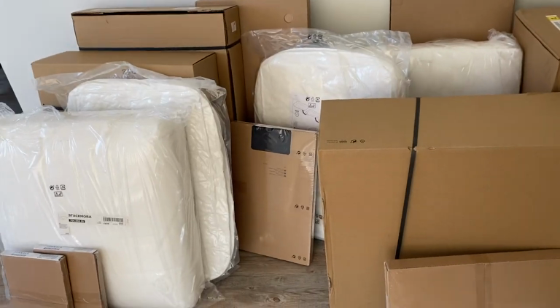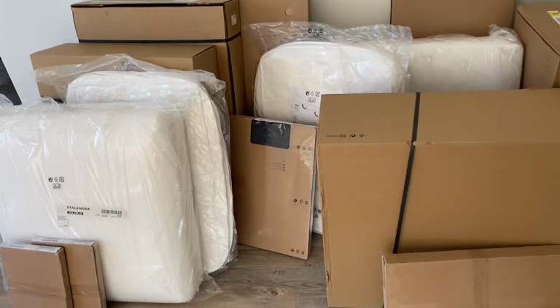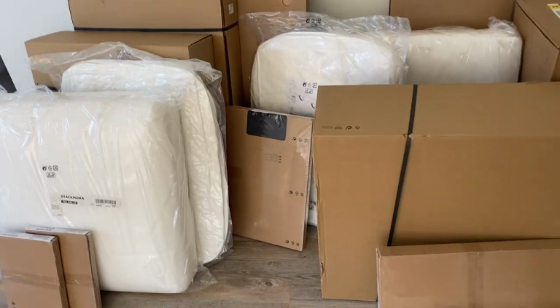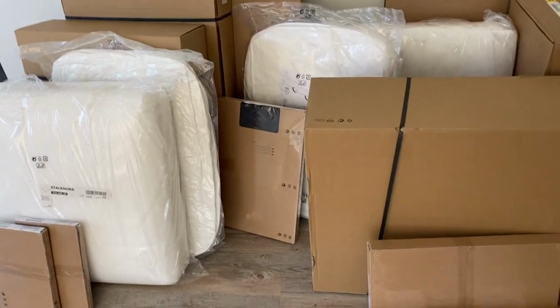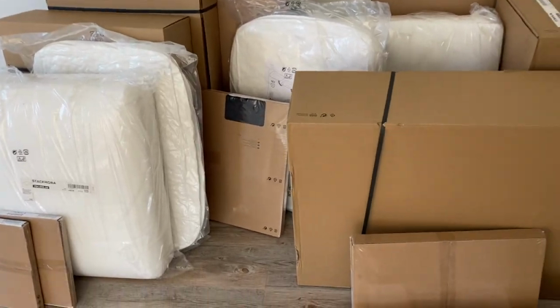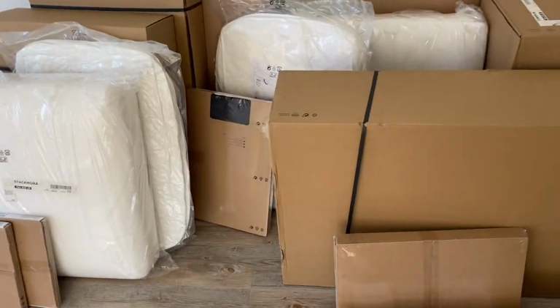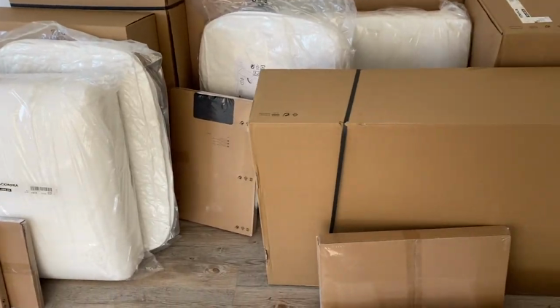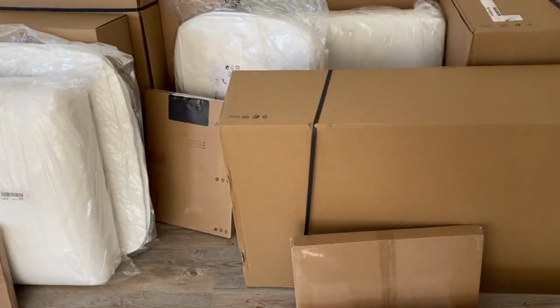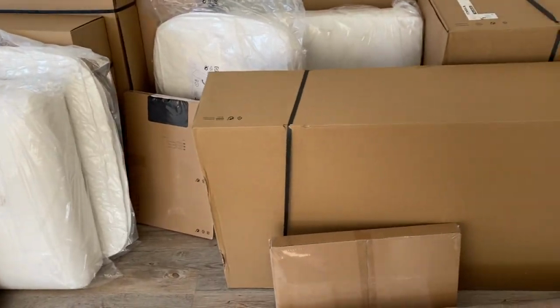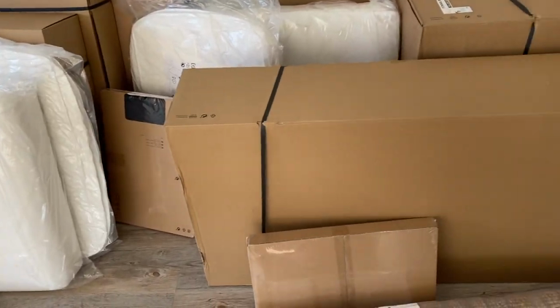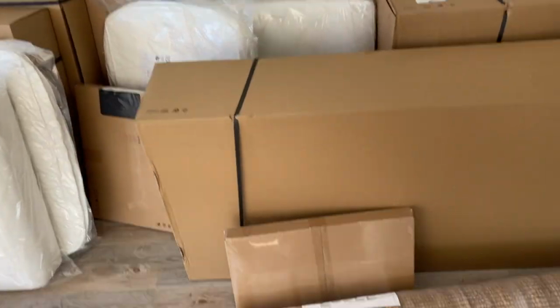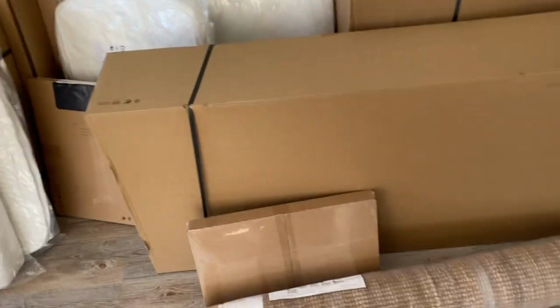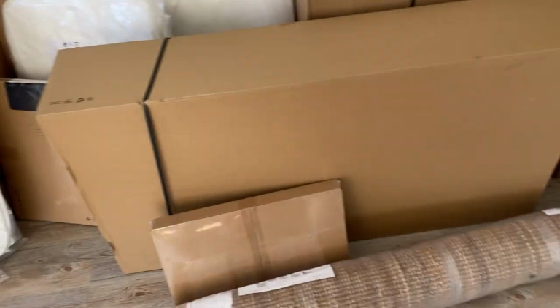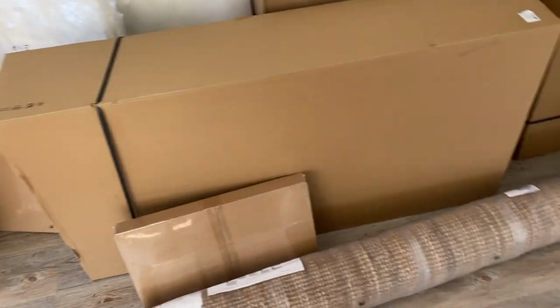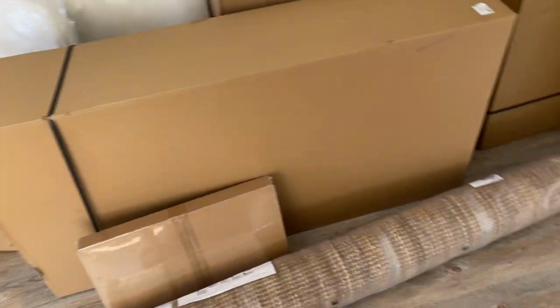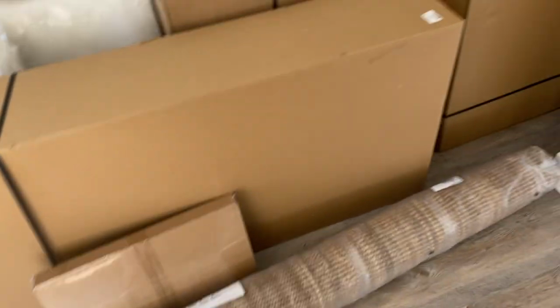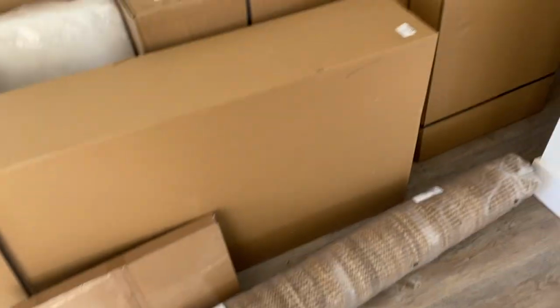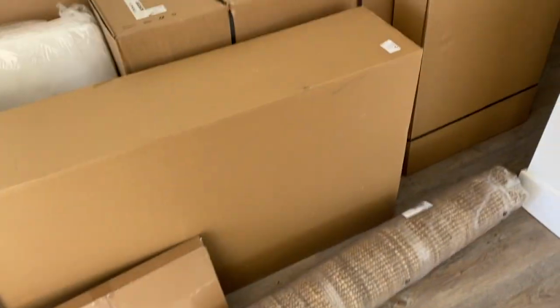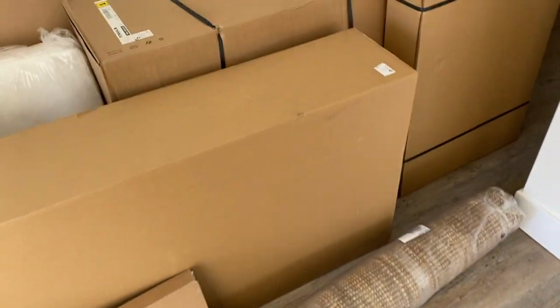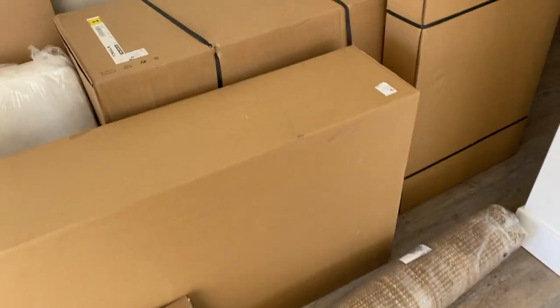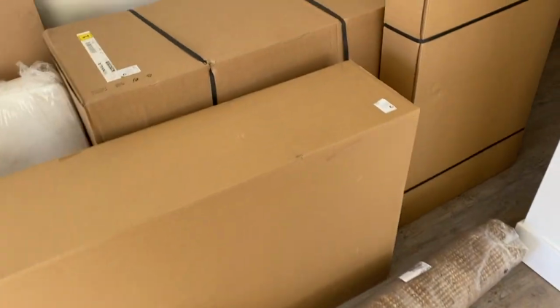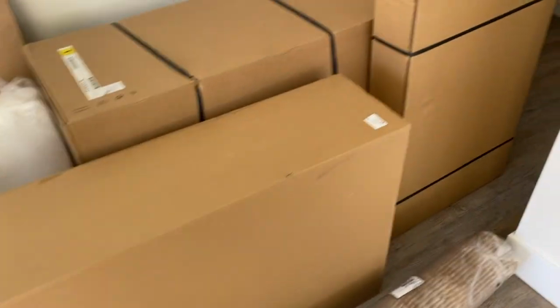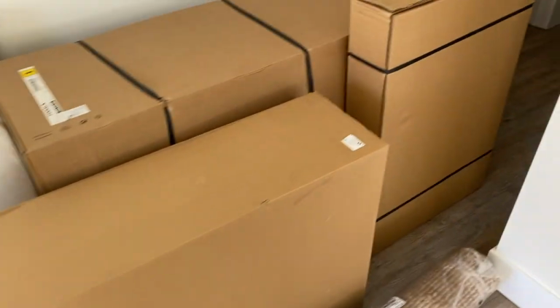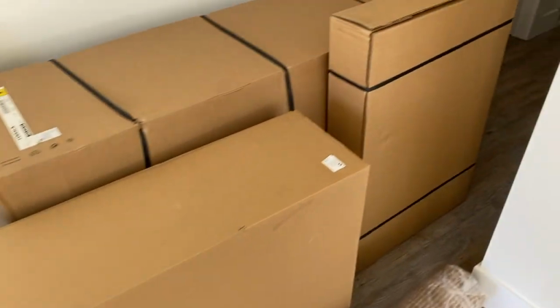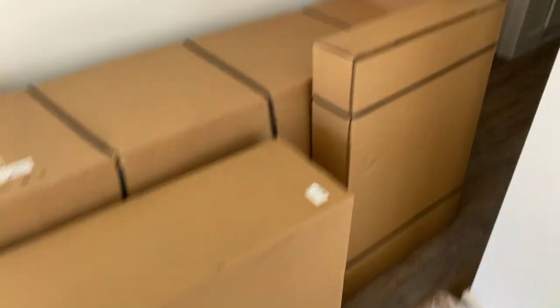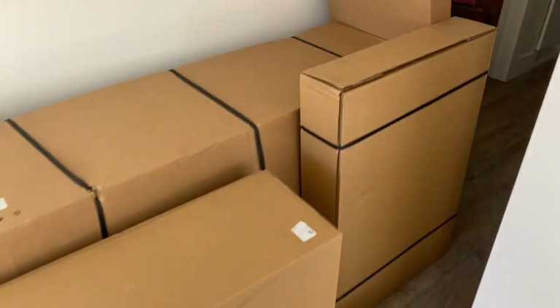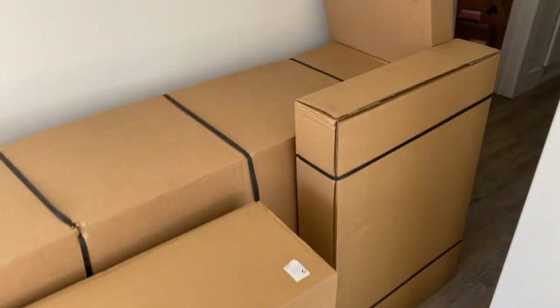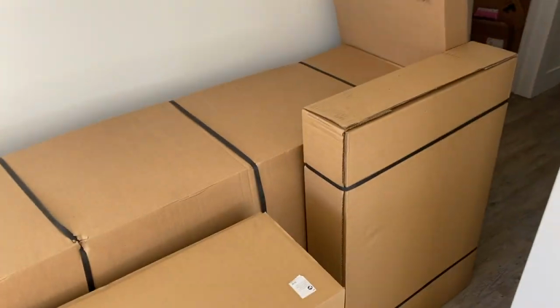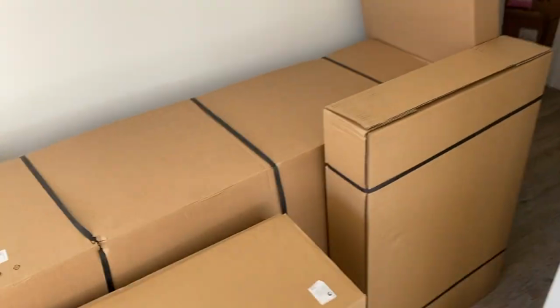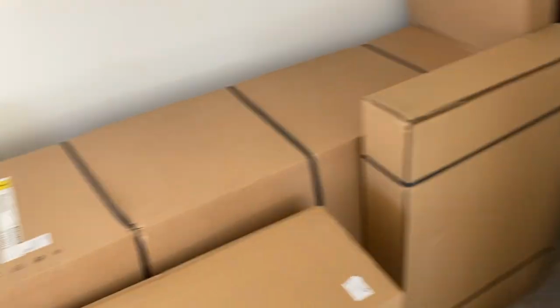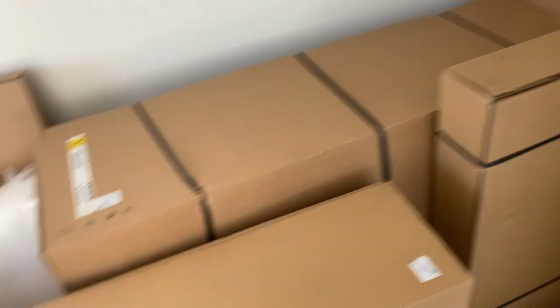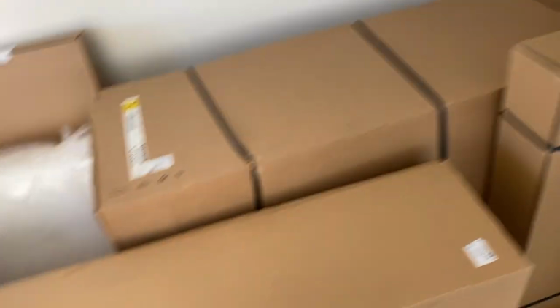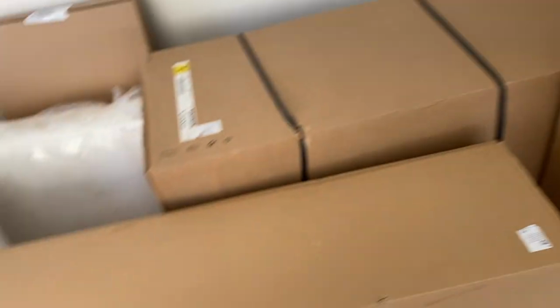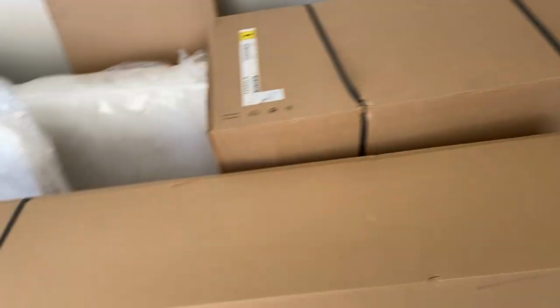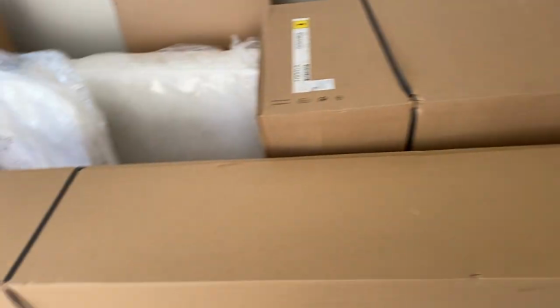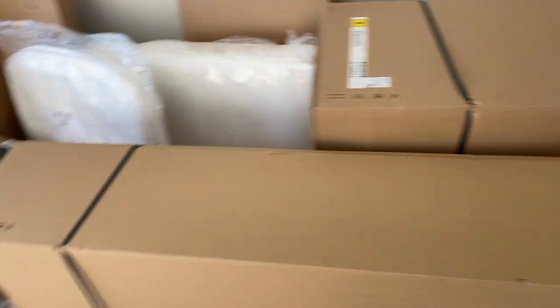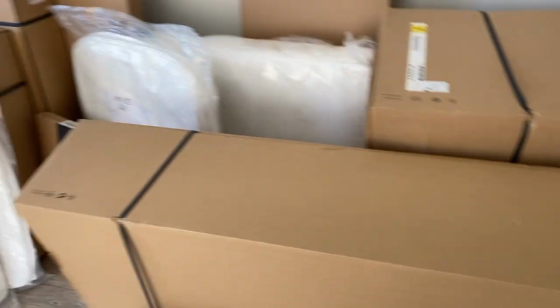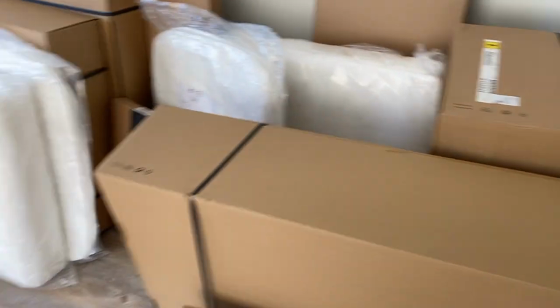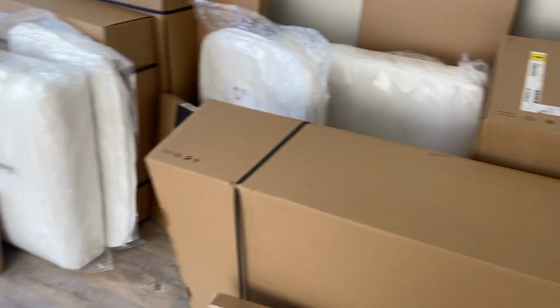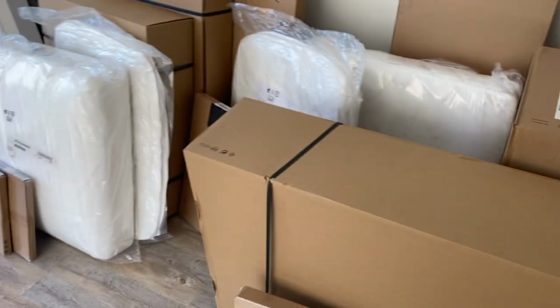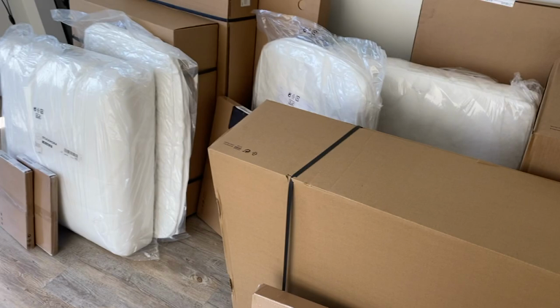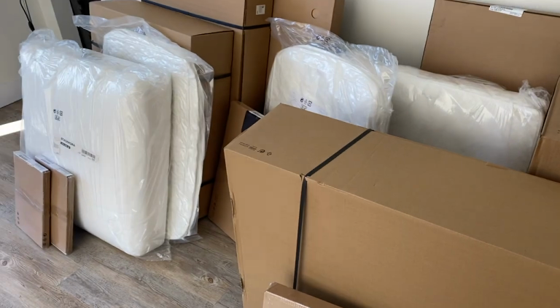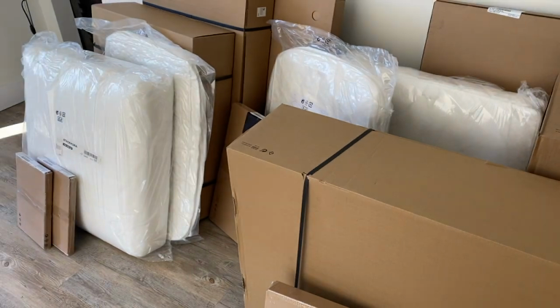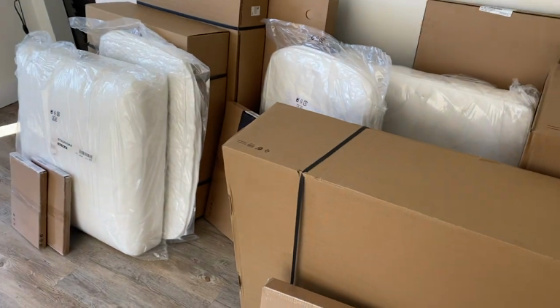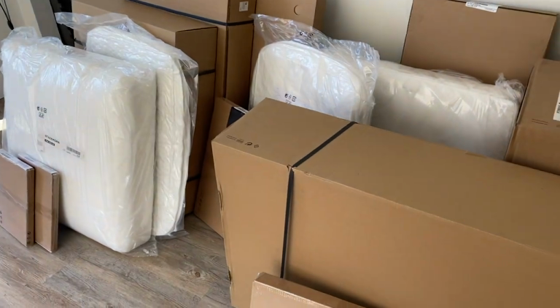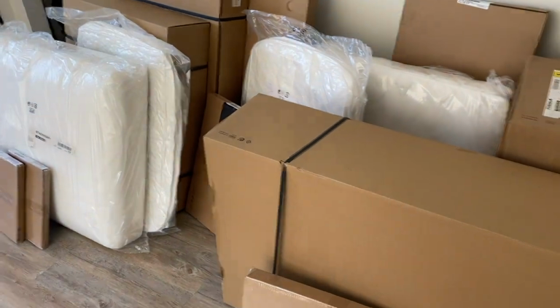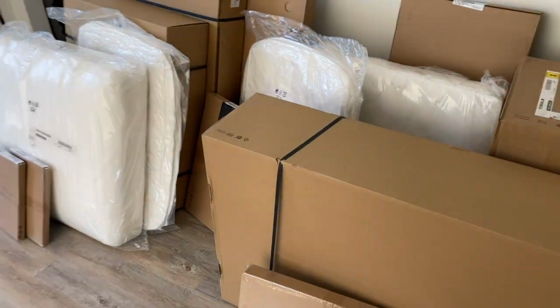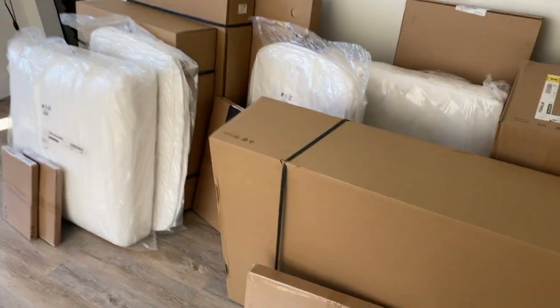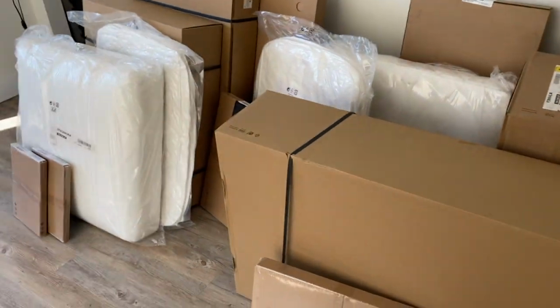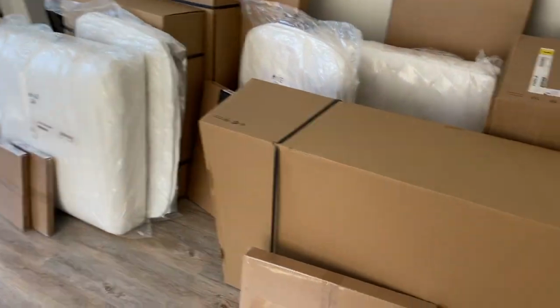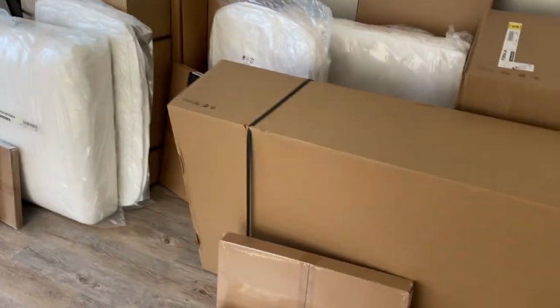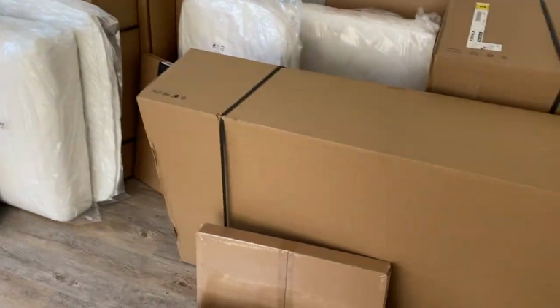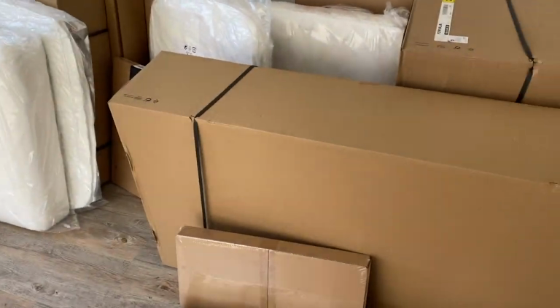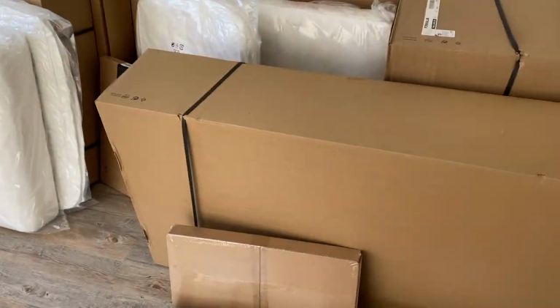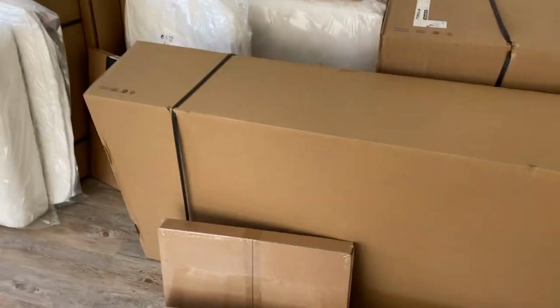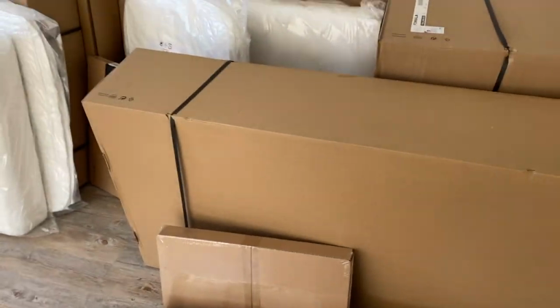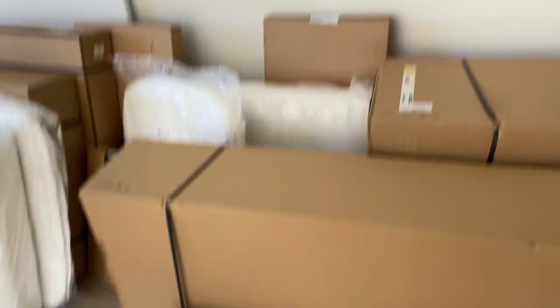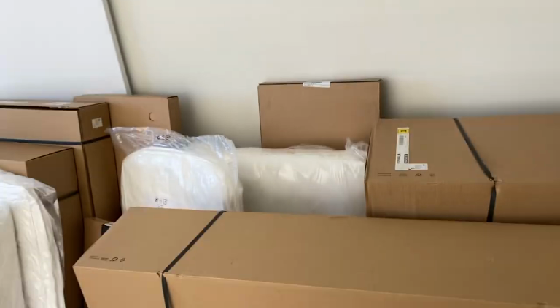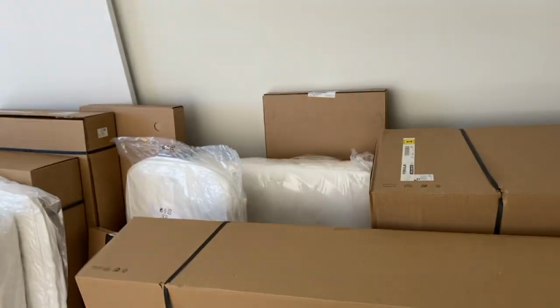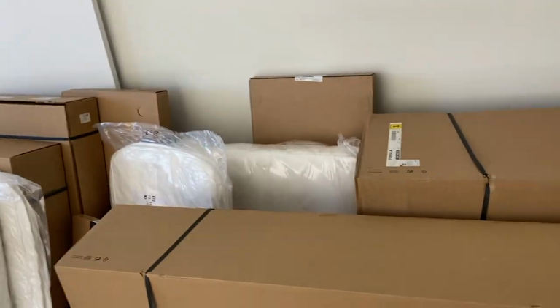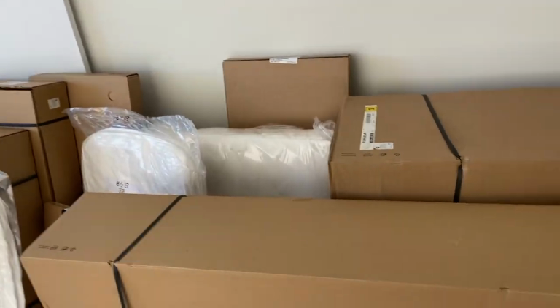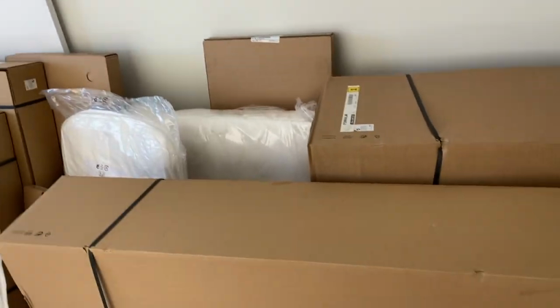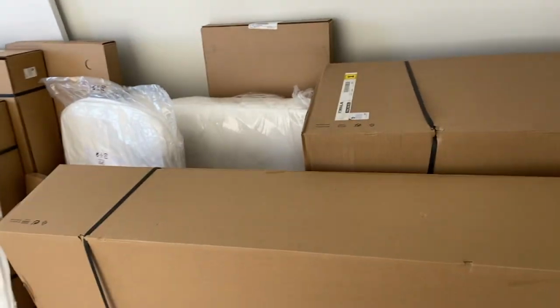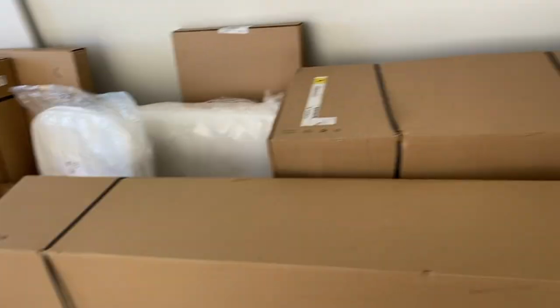We're just gearing up to start building everything, and we're probably going to start with our couch — spoiler alert, we got a couch!